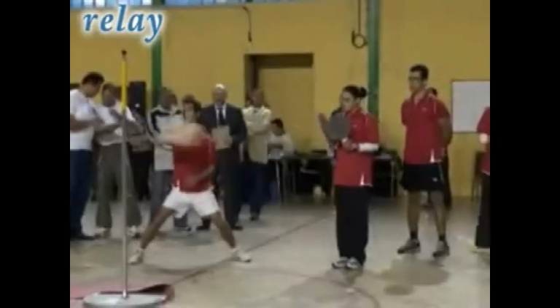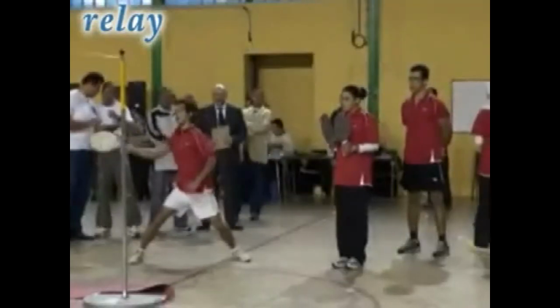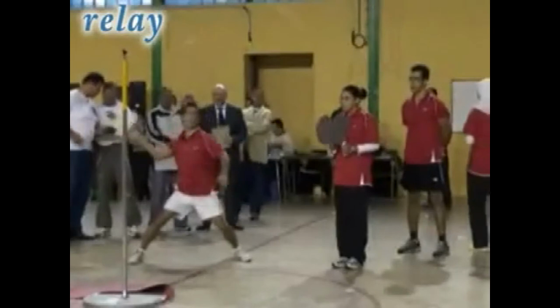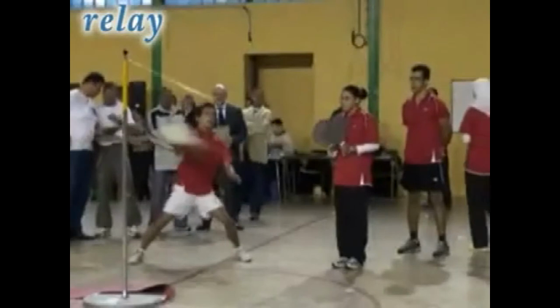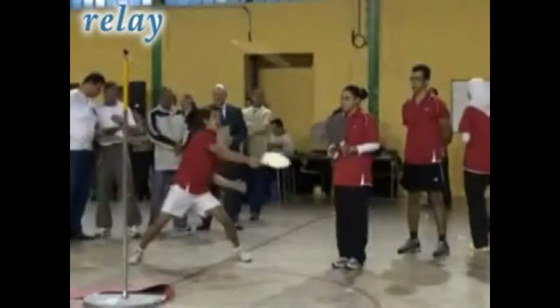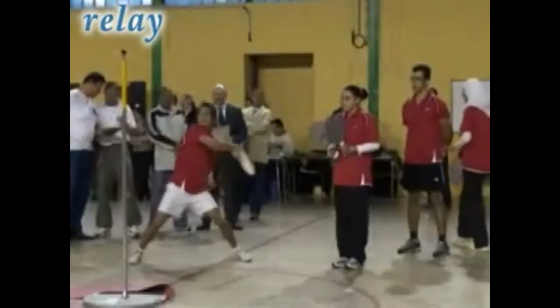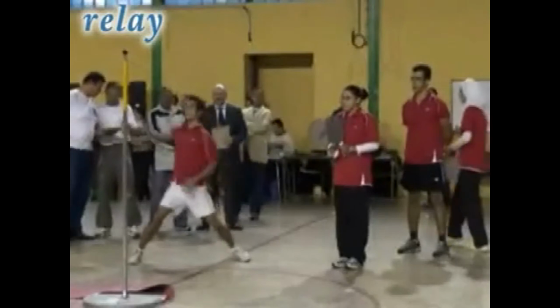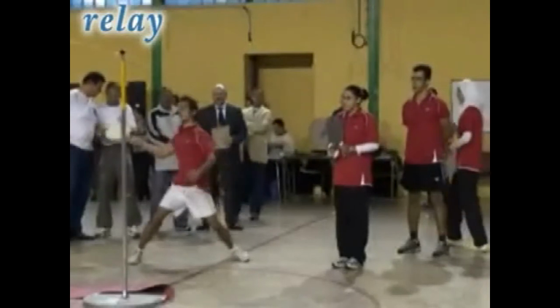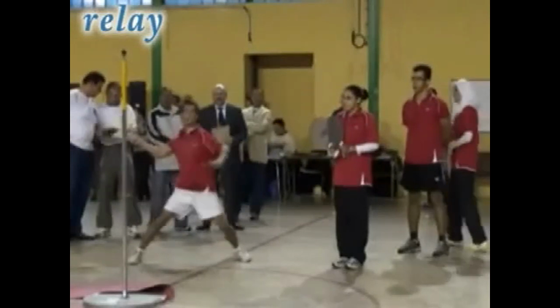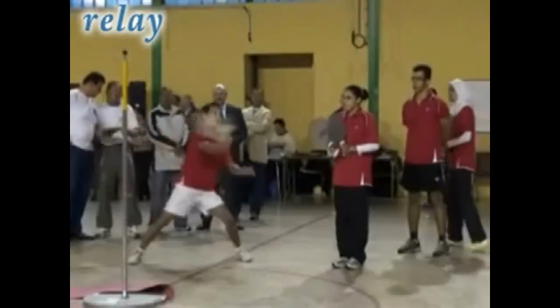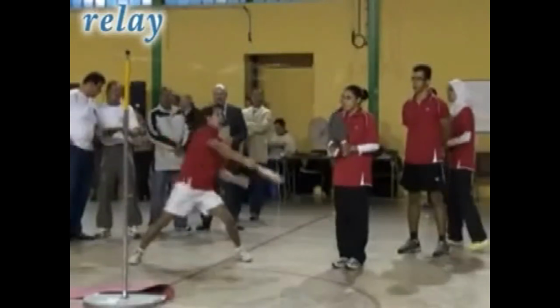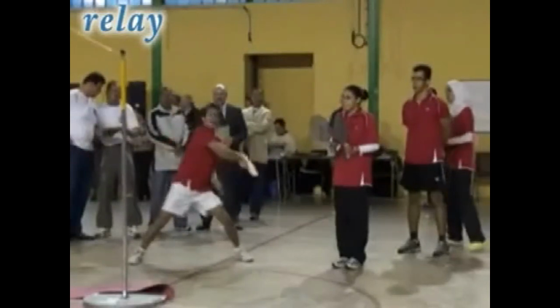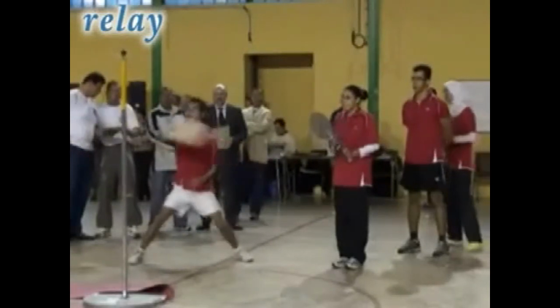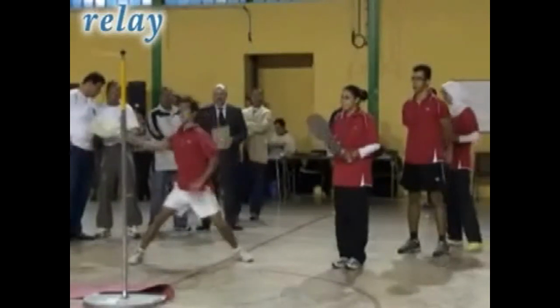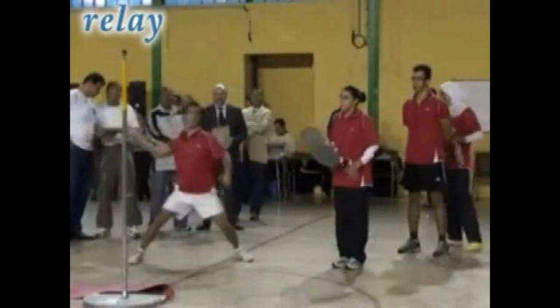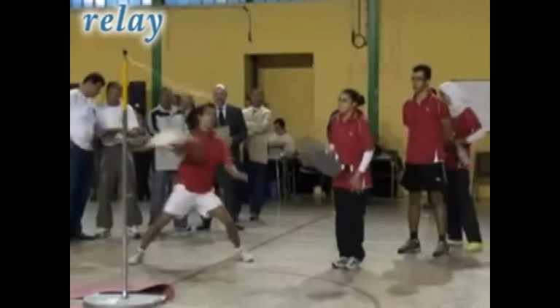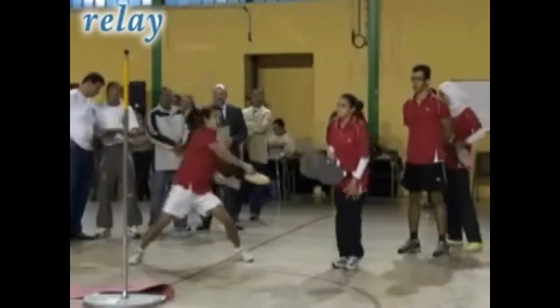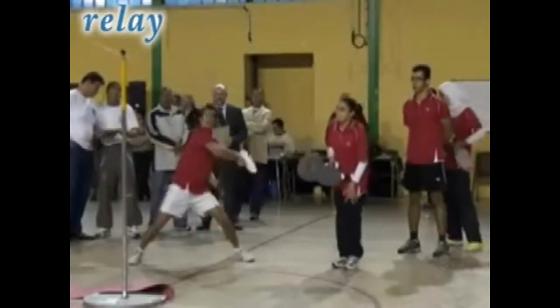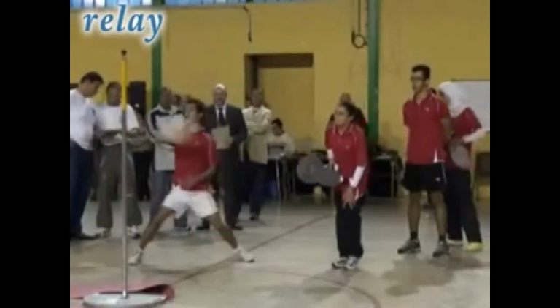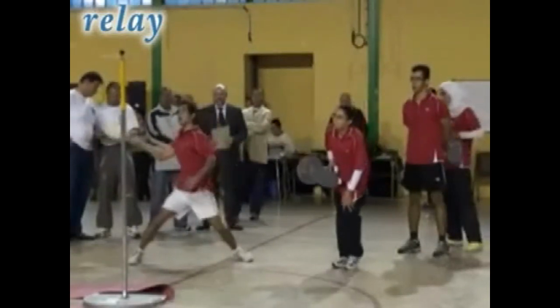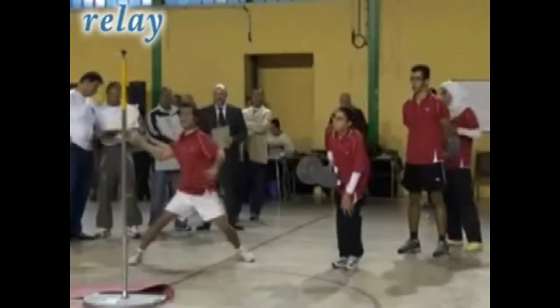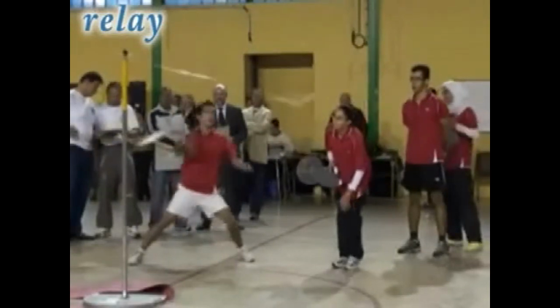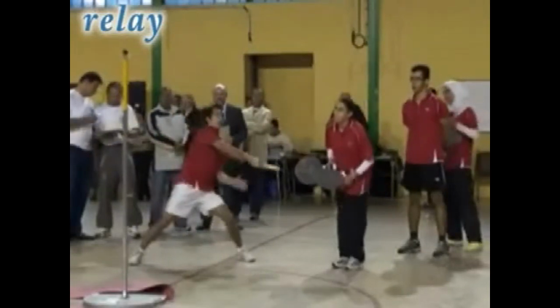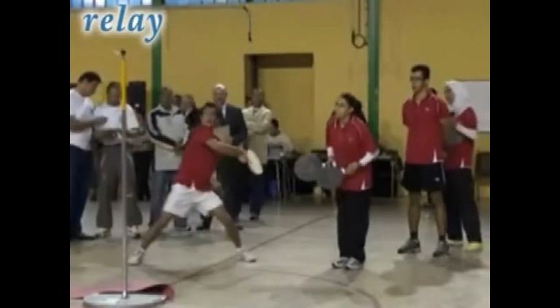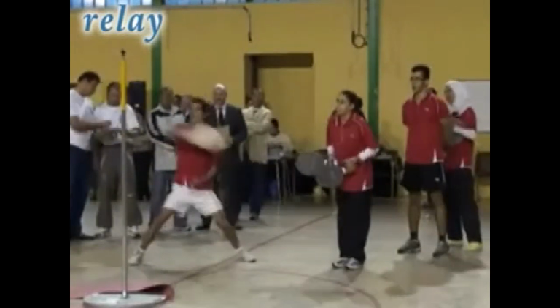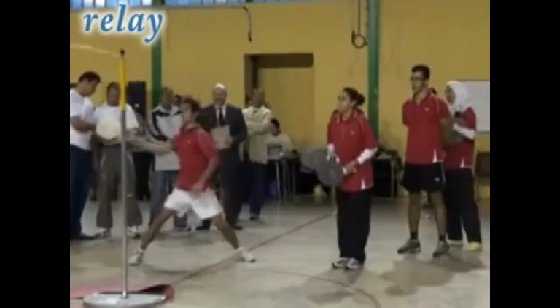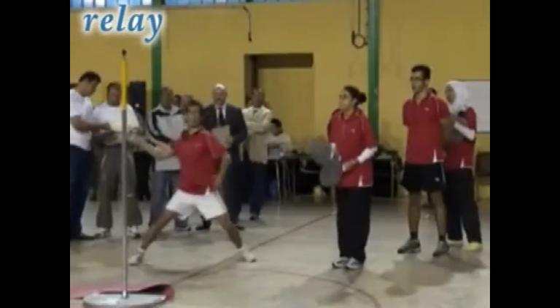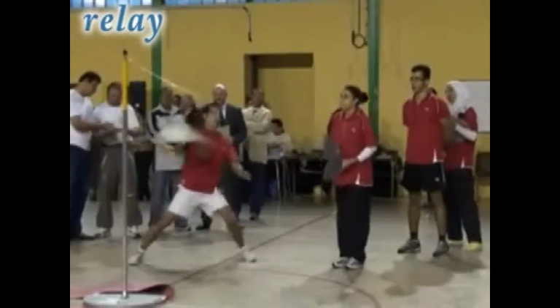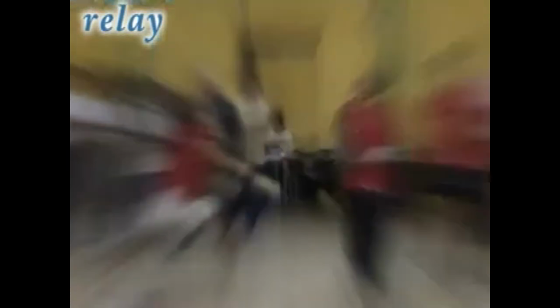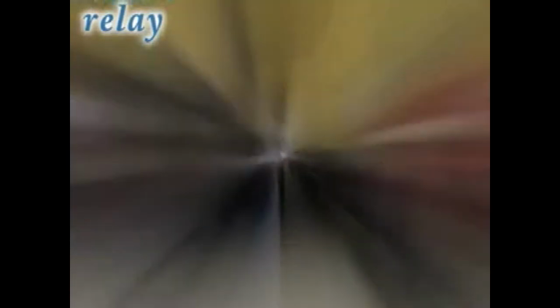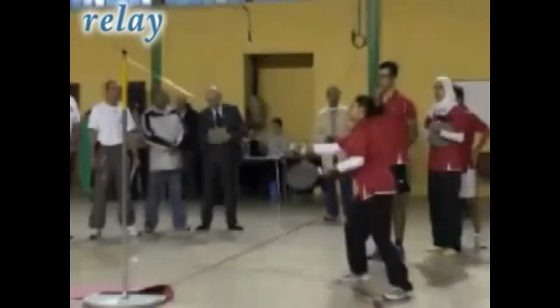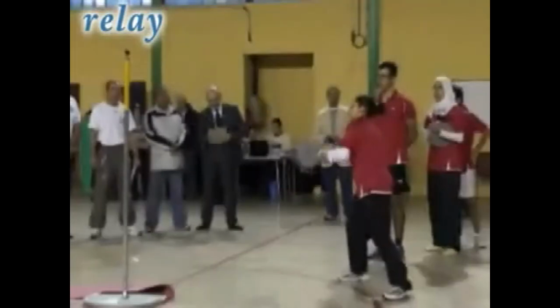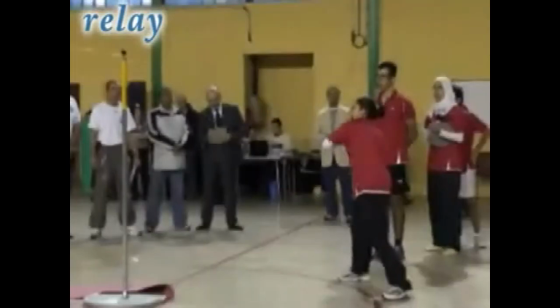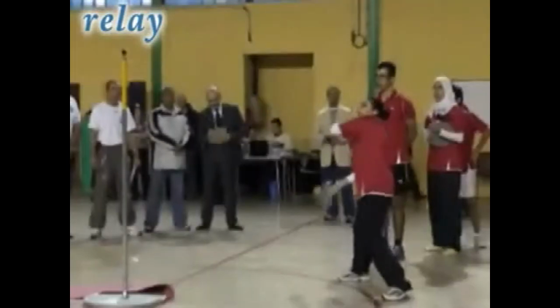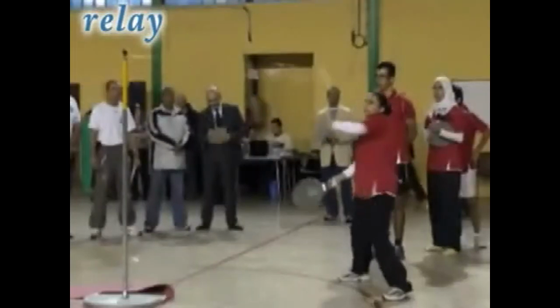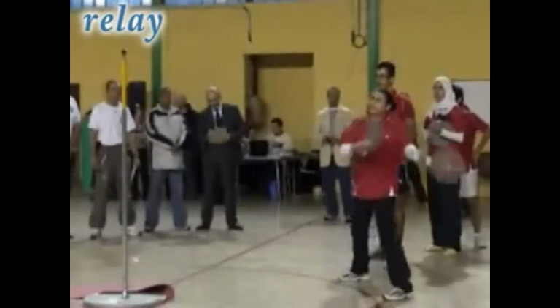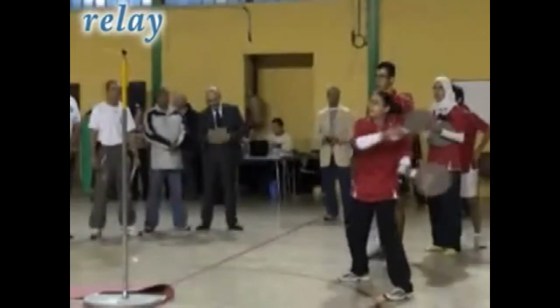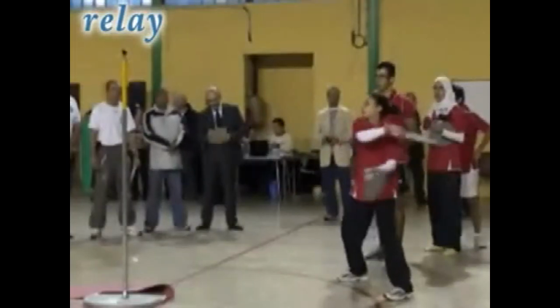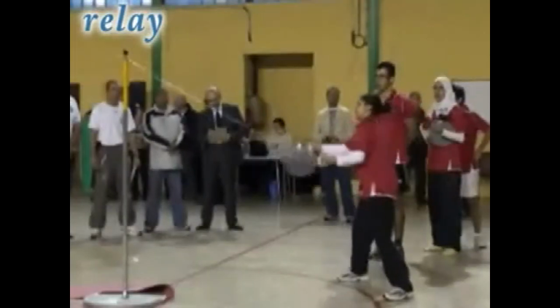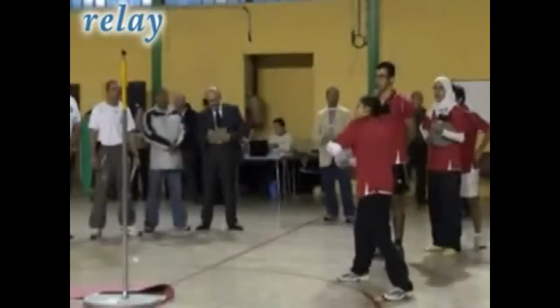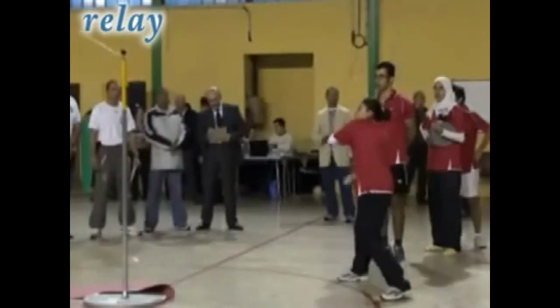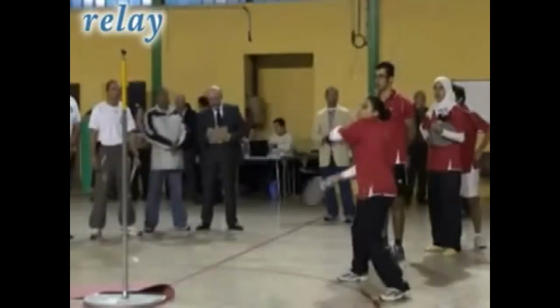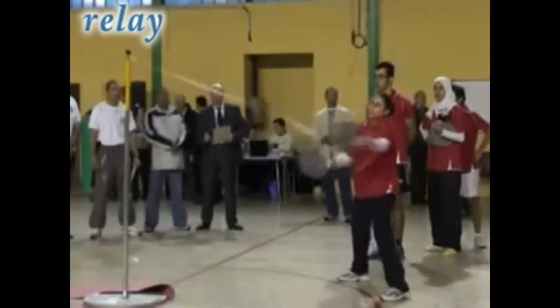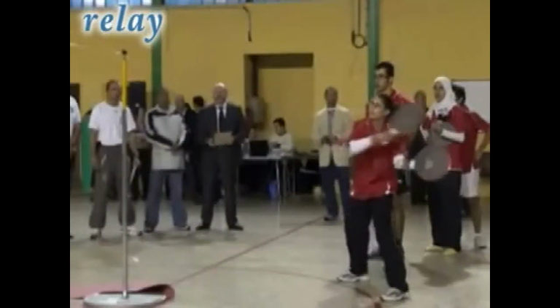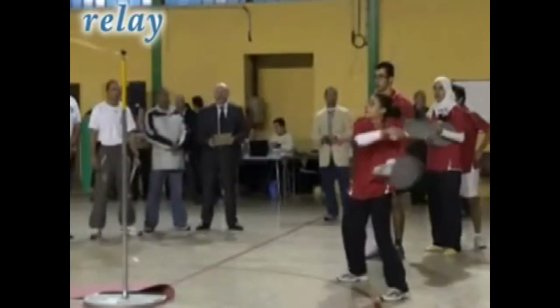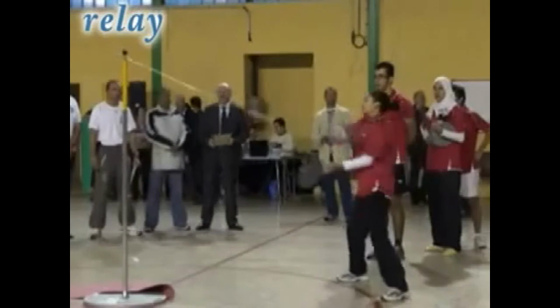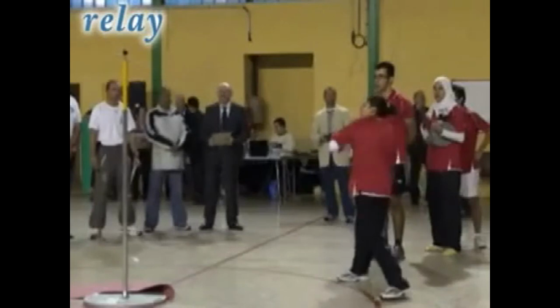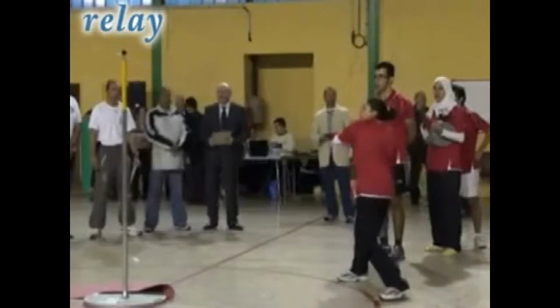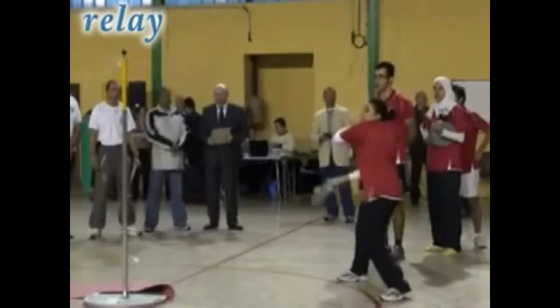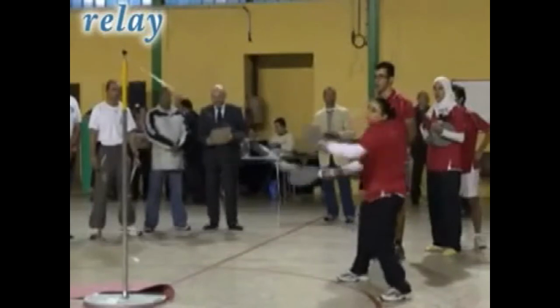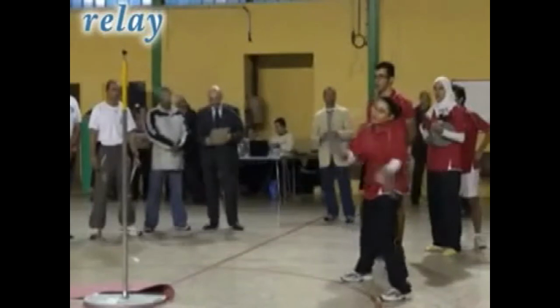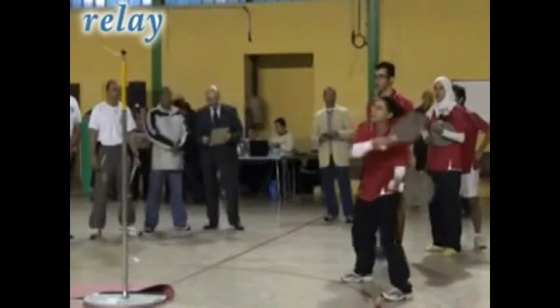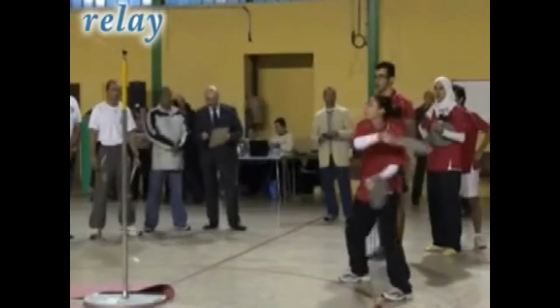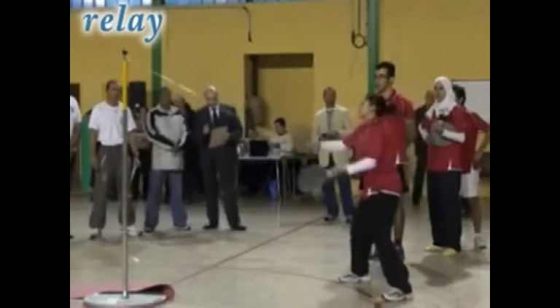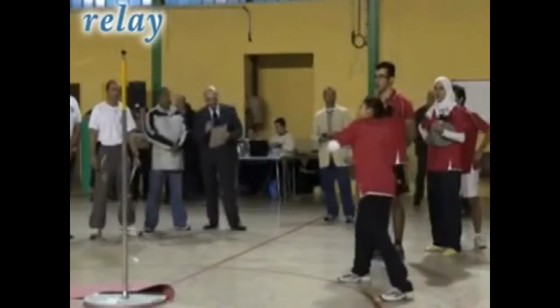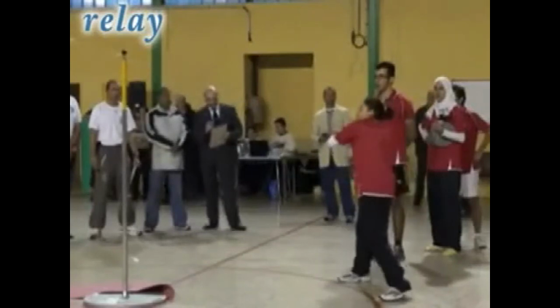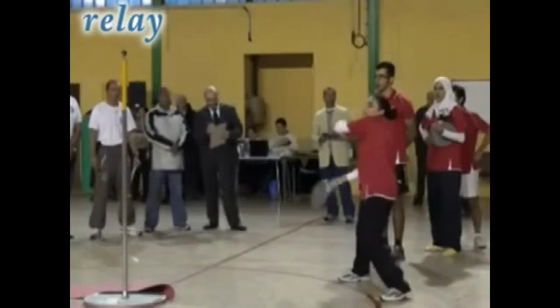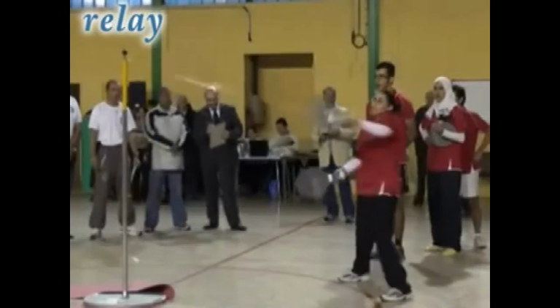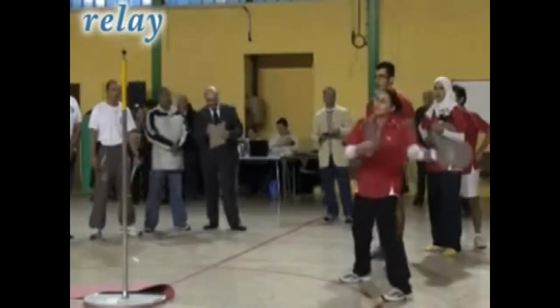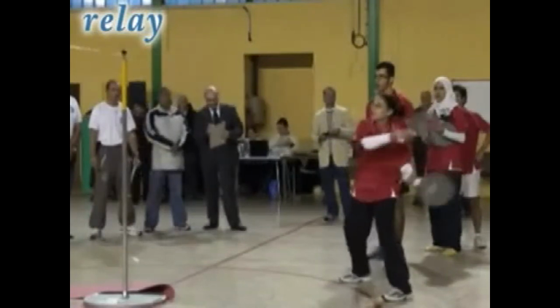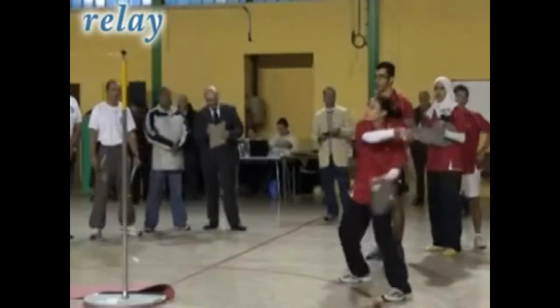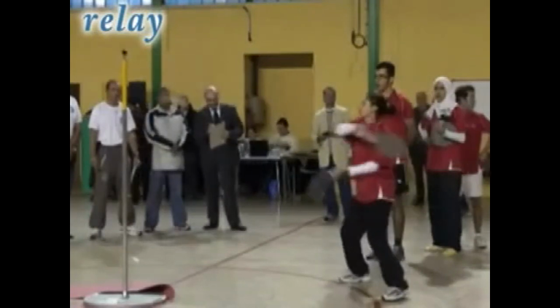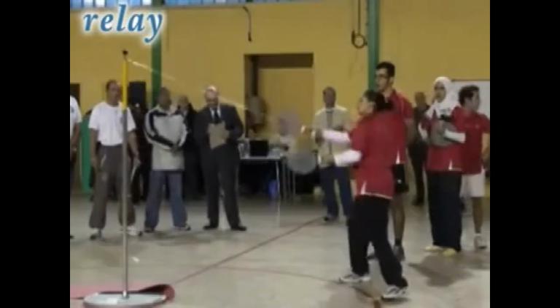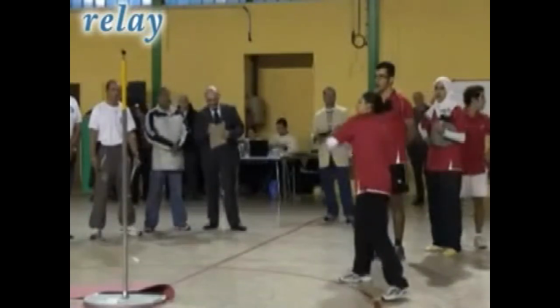Speedball games can be competitively played as a solo game with a single player, a singles game with two players, or a doubles game with four players.